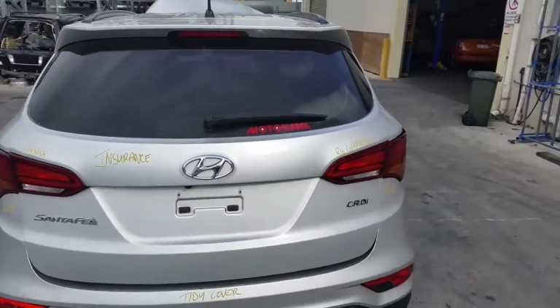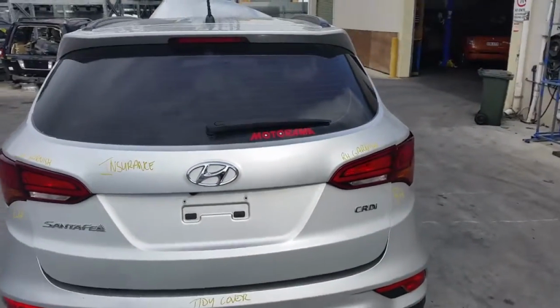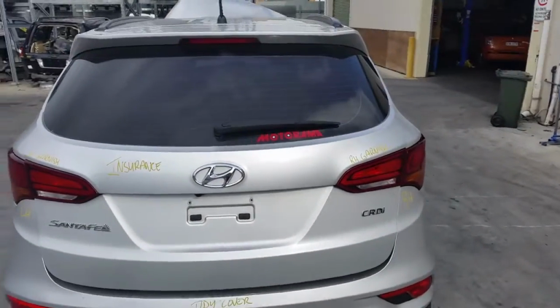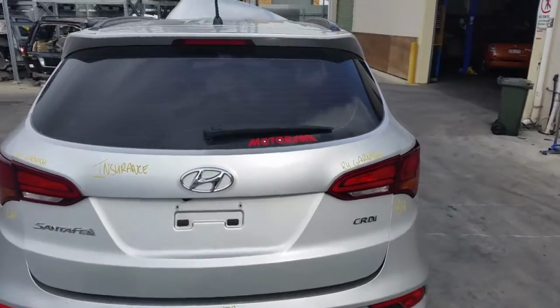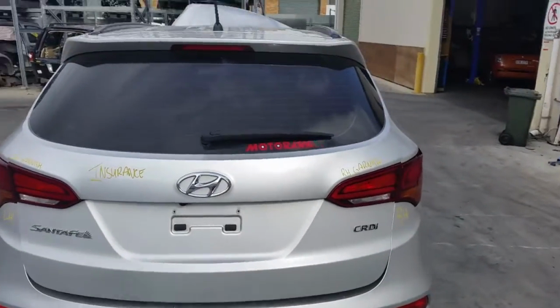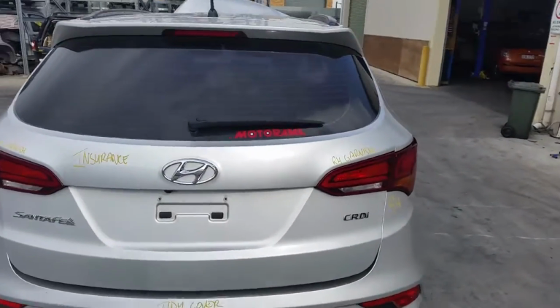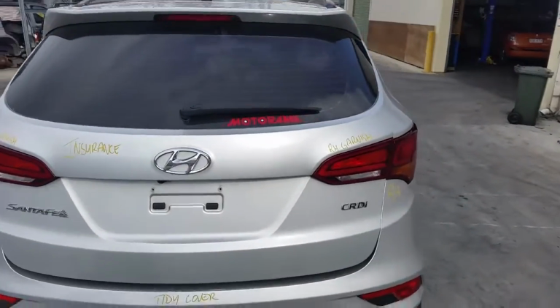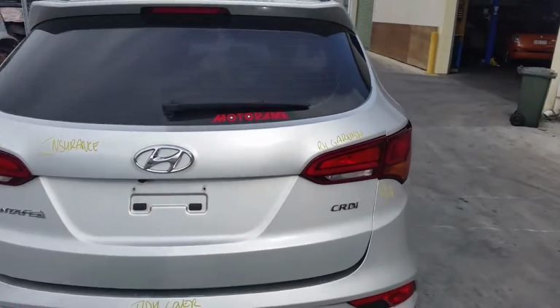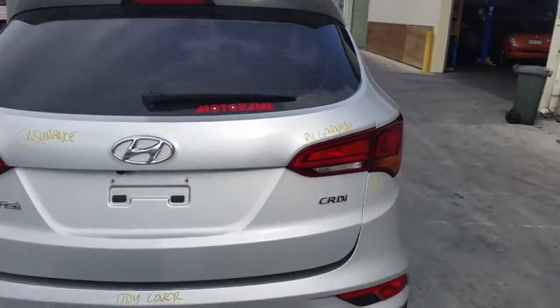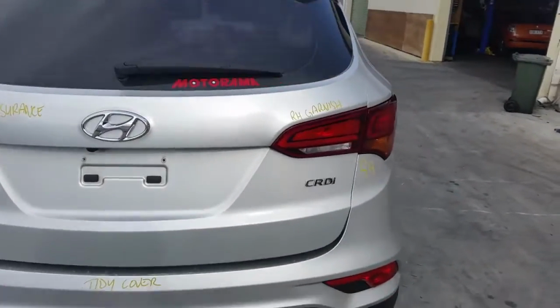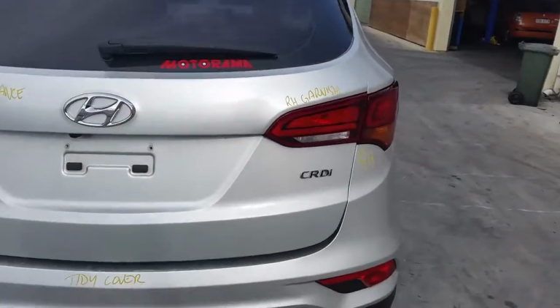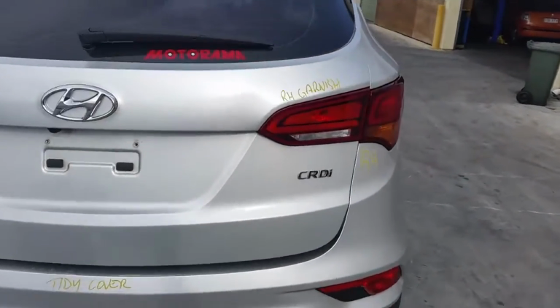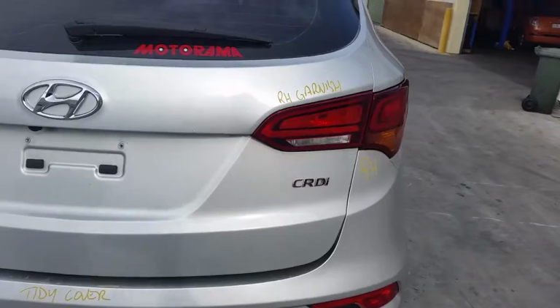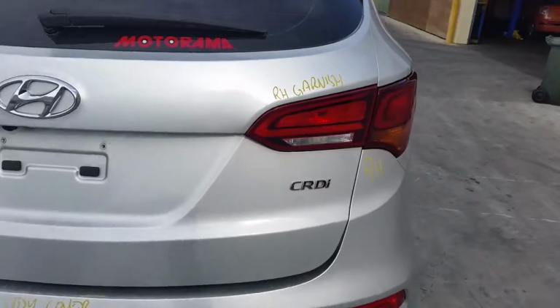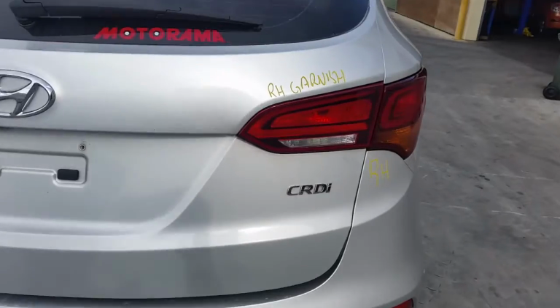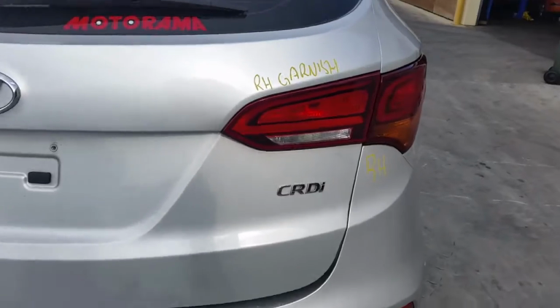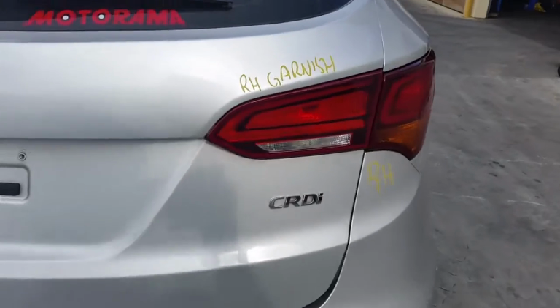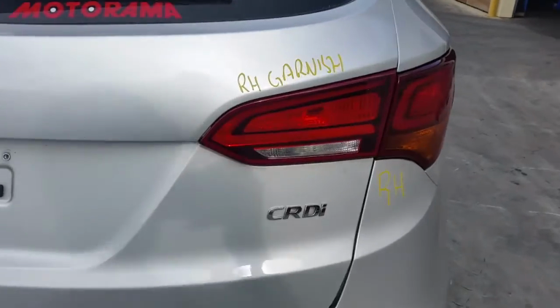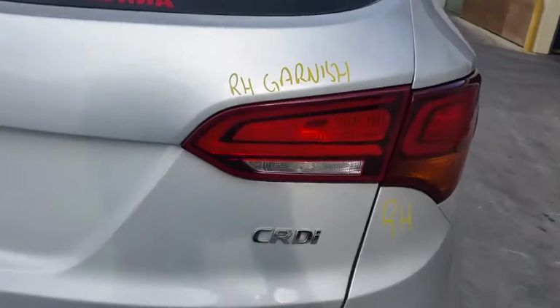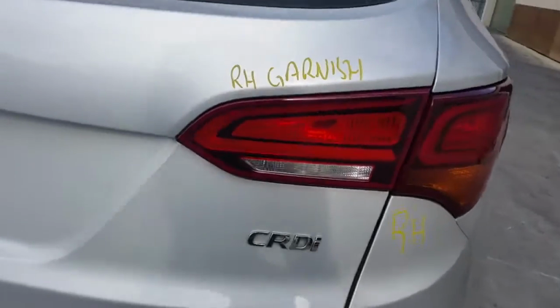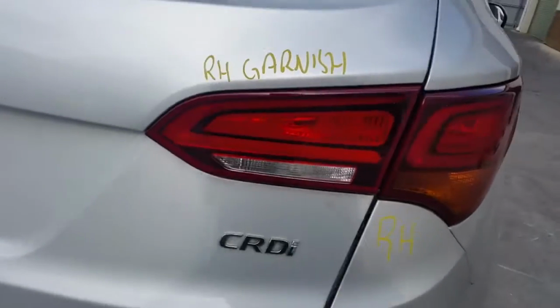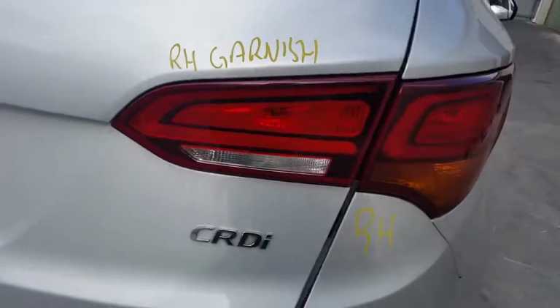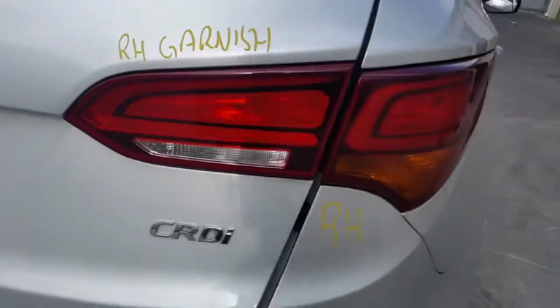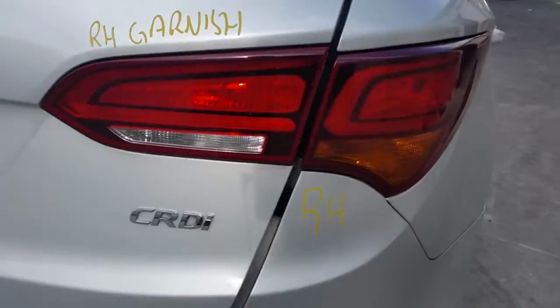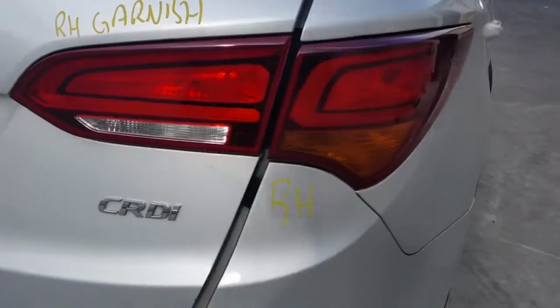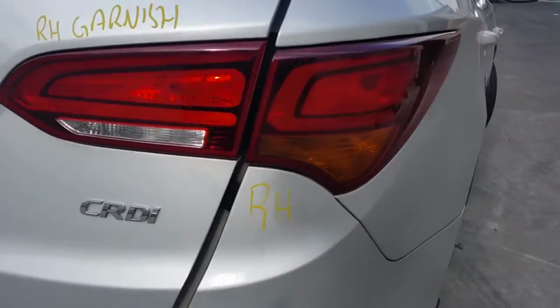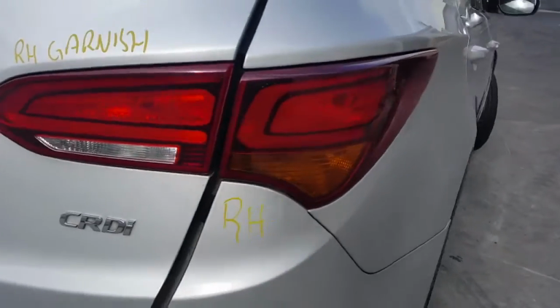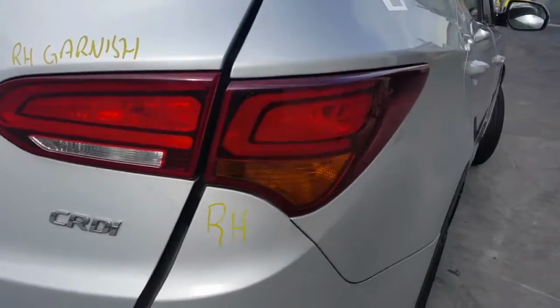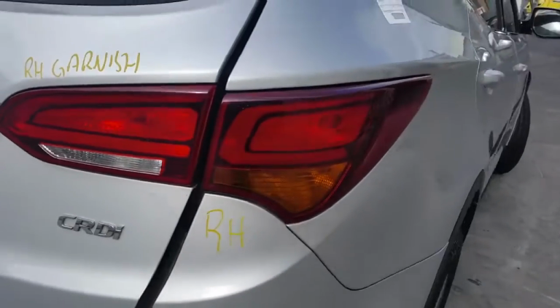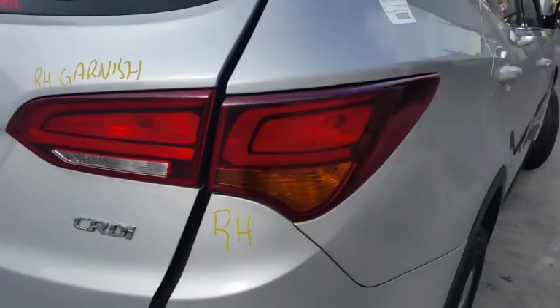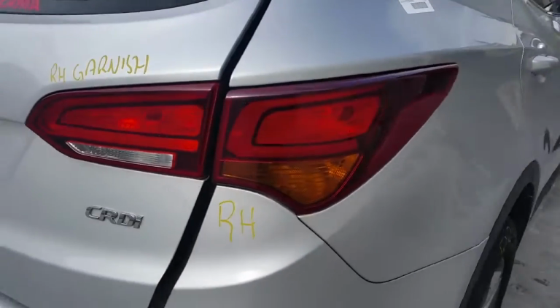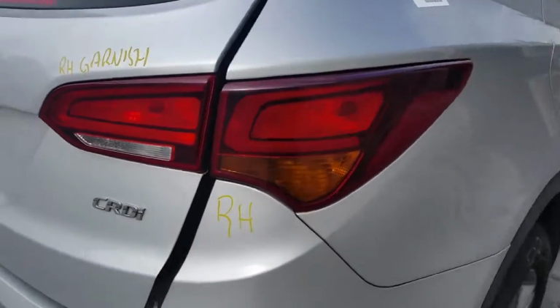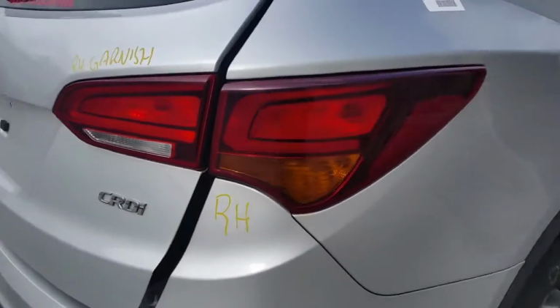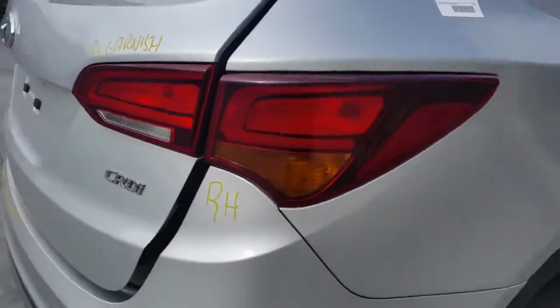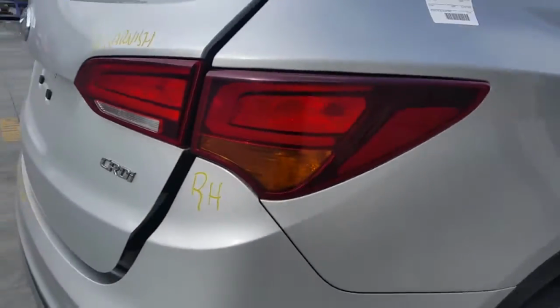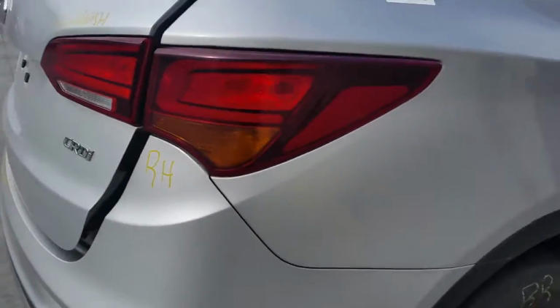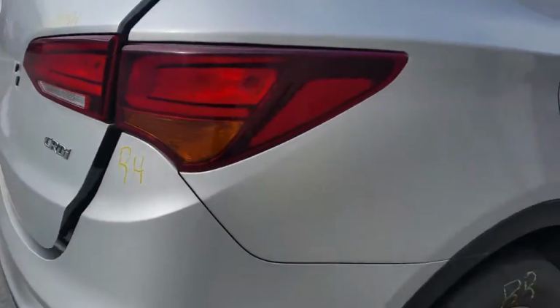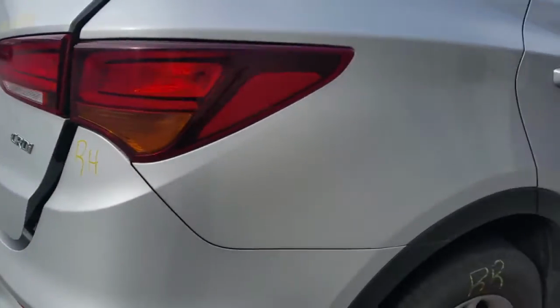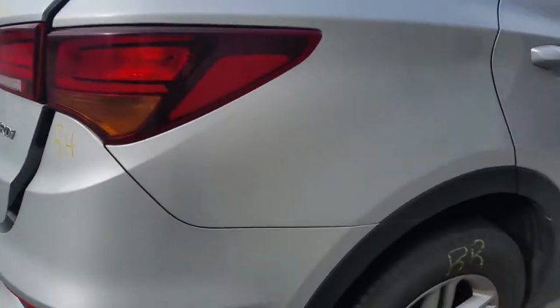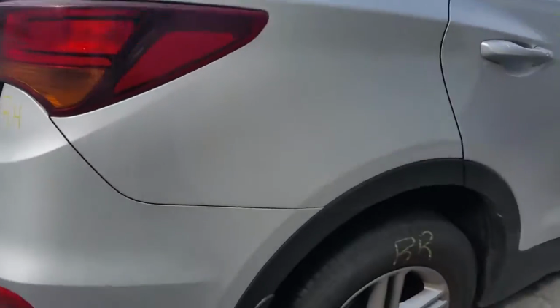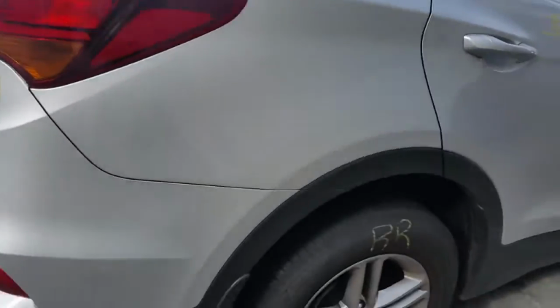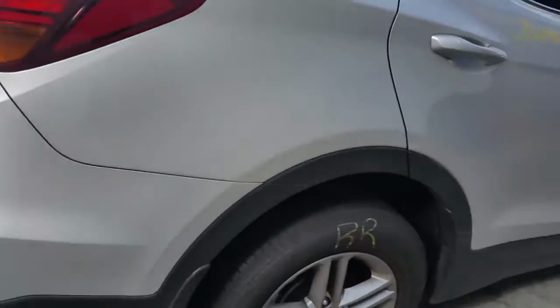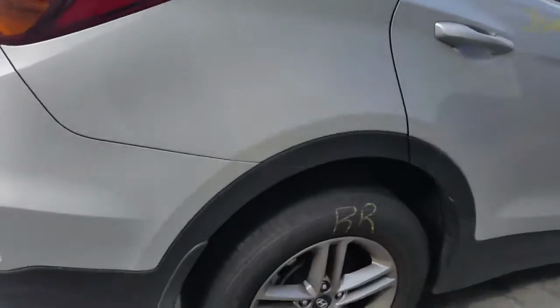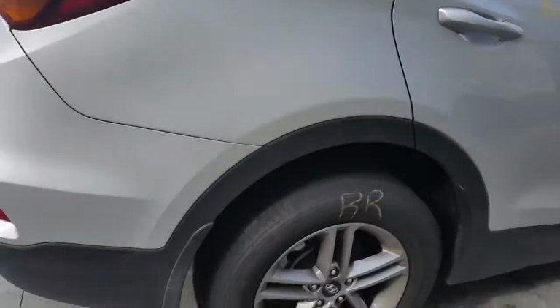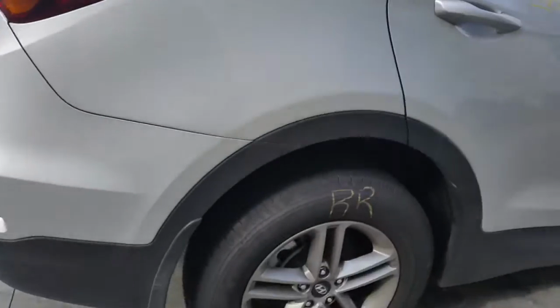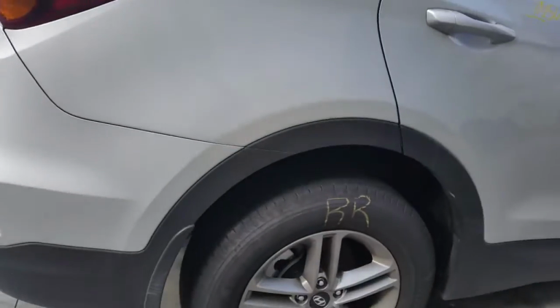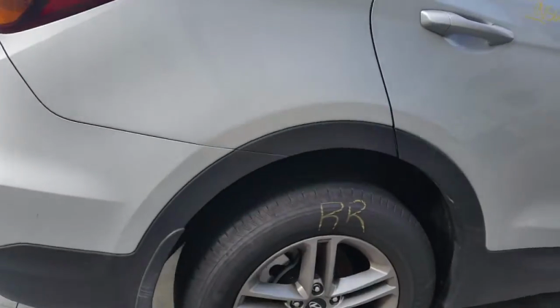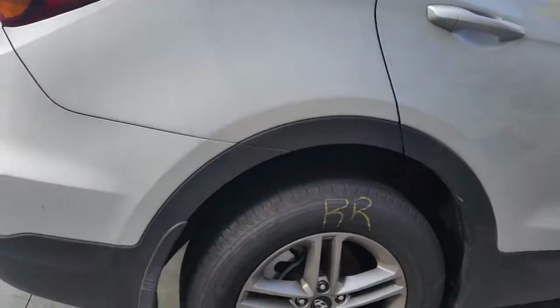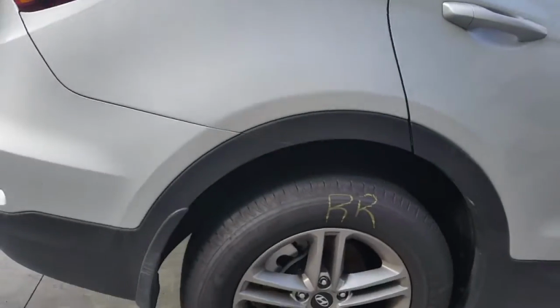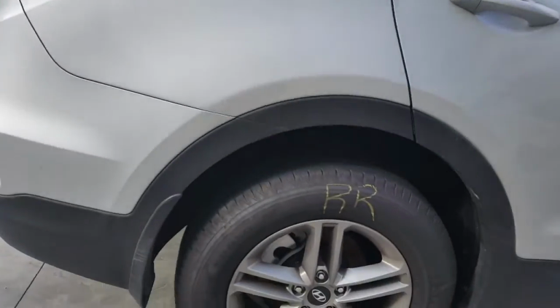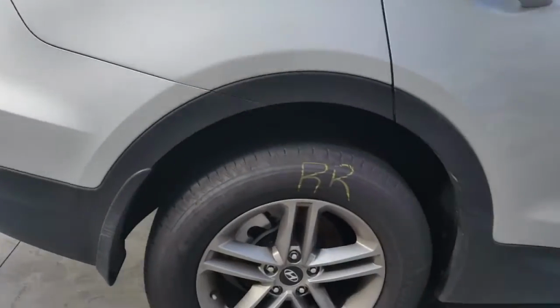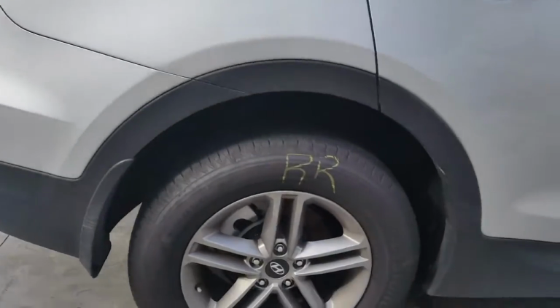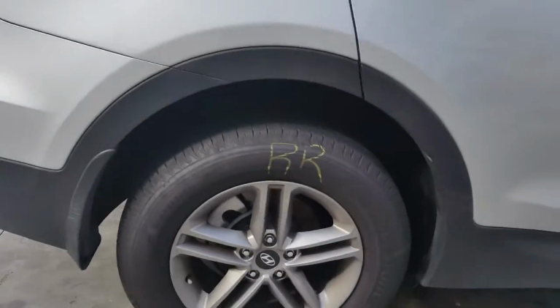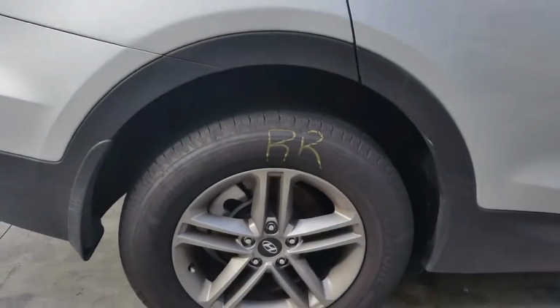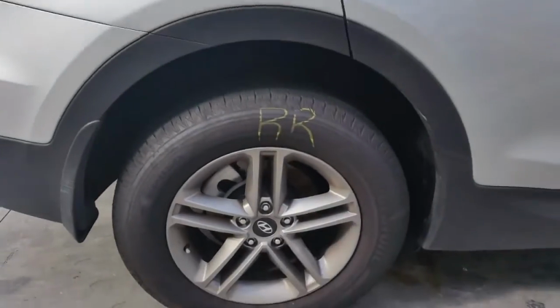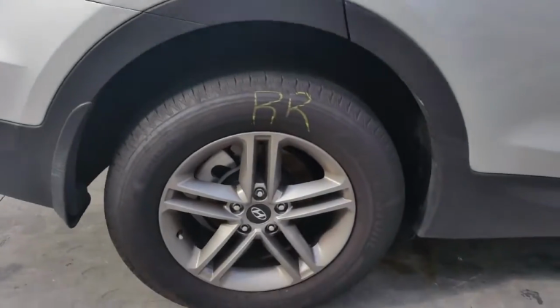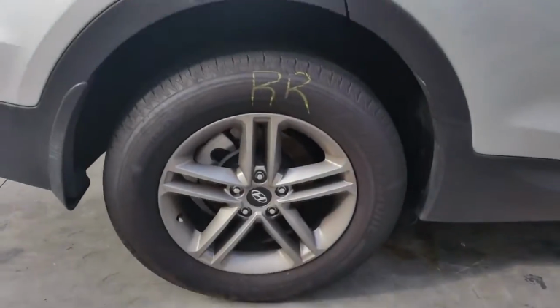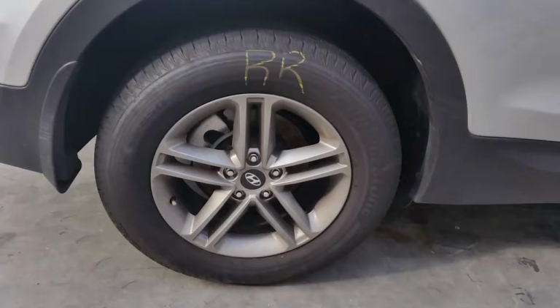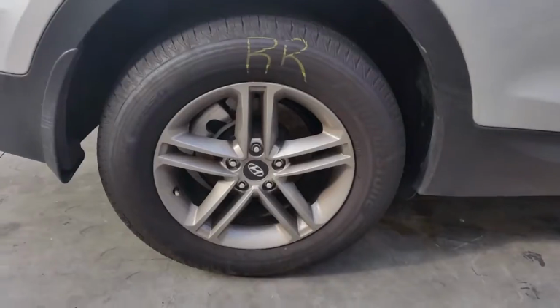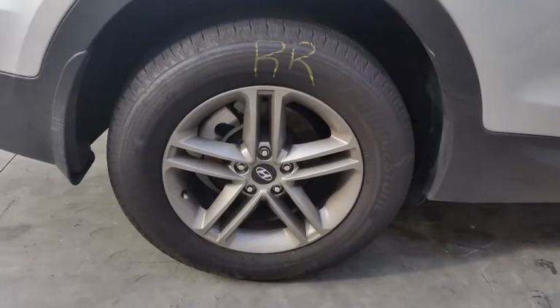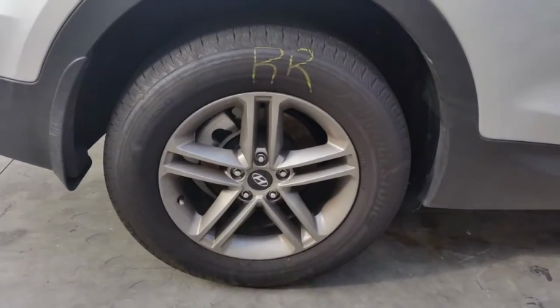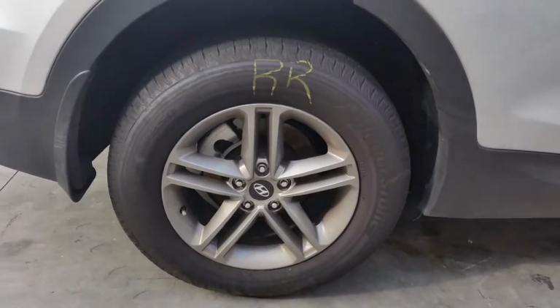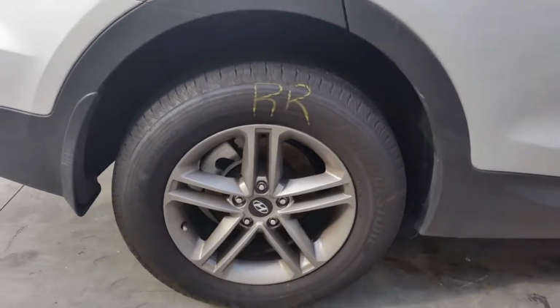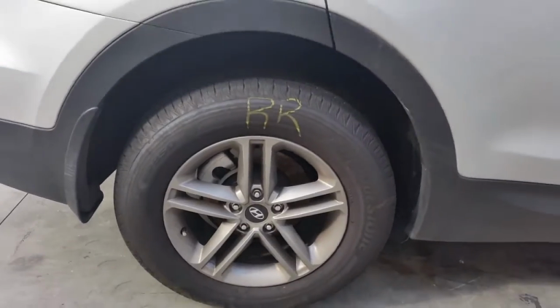Sold with camera. Right hand tailgate garnish. Right hand tail light. Right rear 17 inch factory alloy mag with a good tyre.